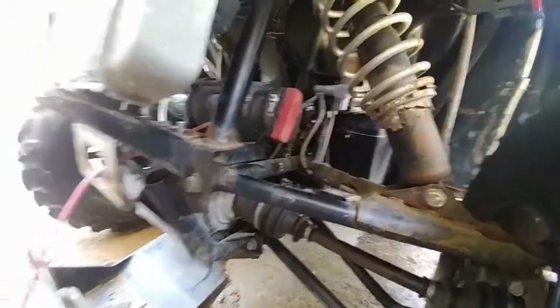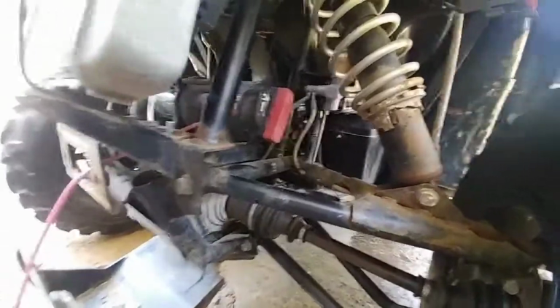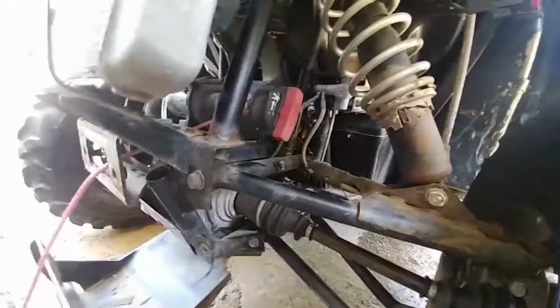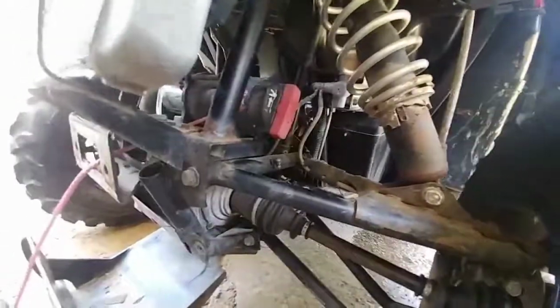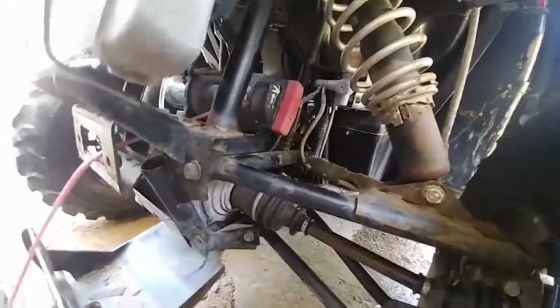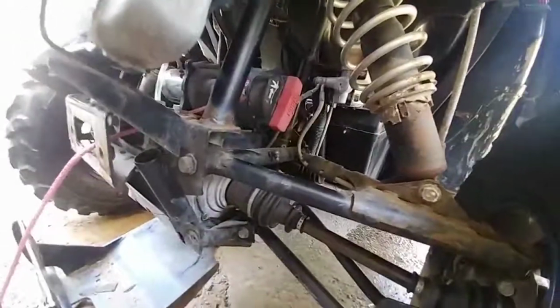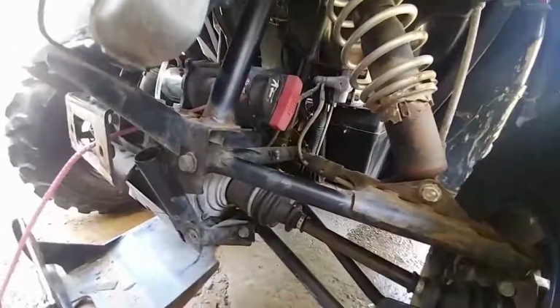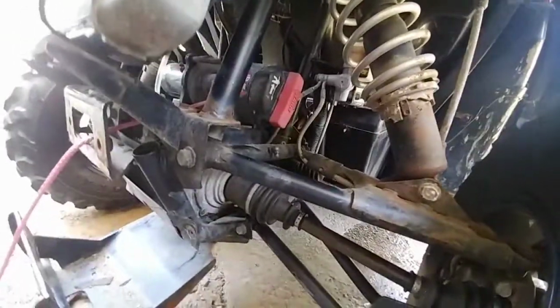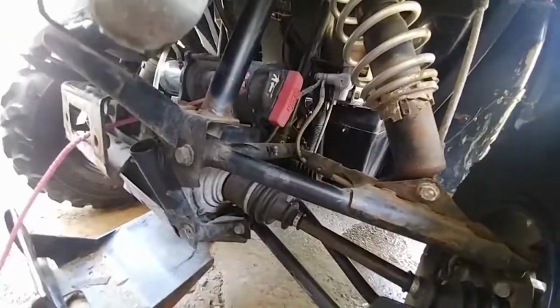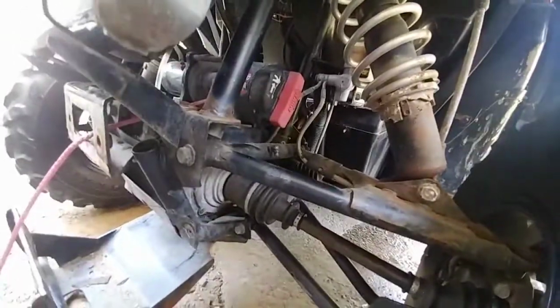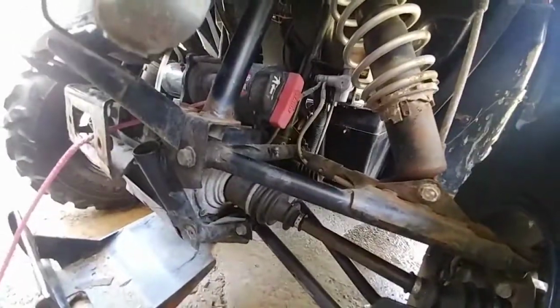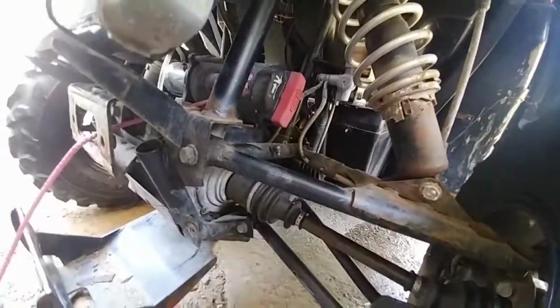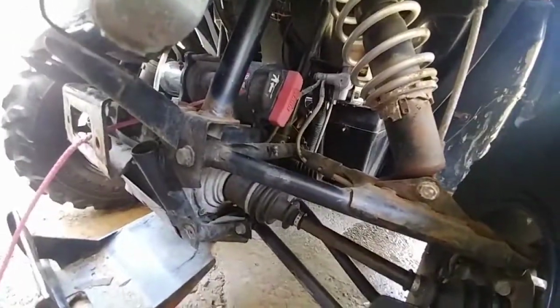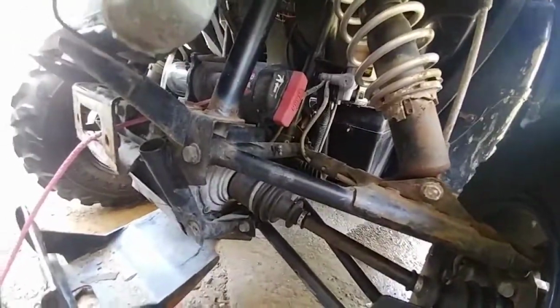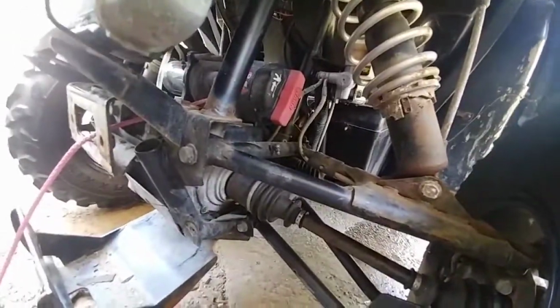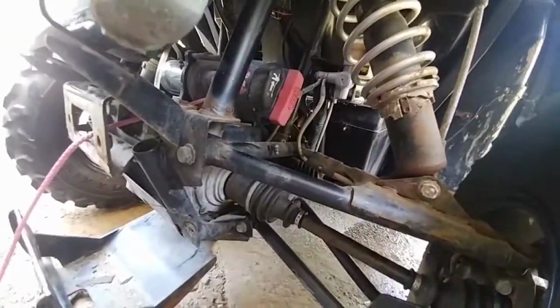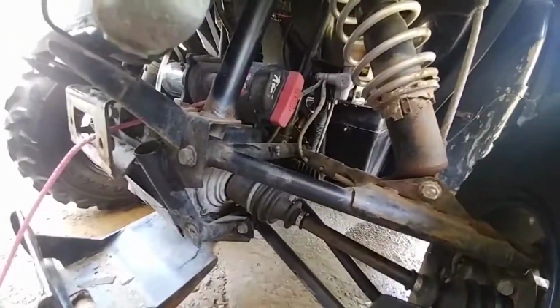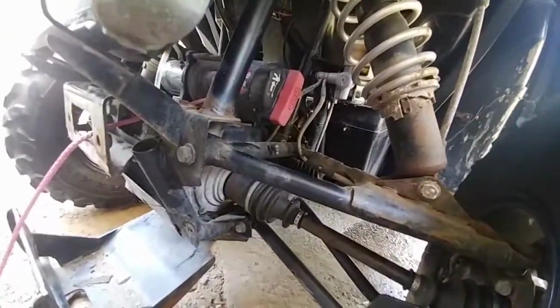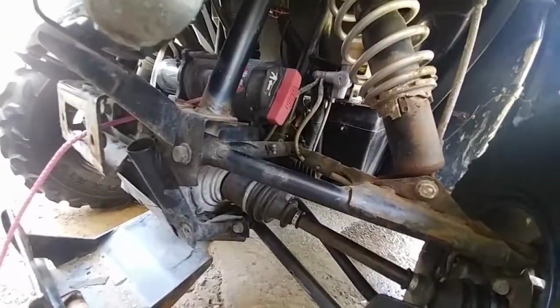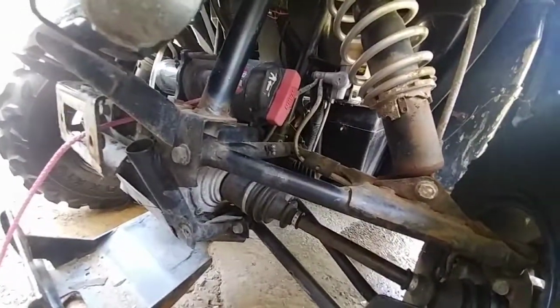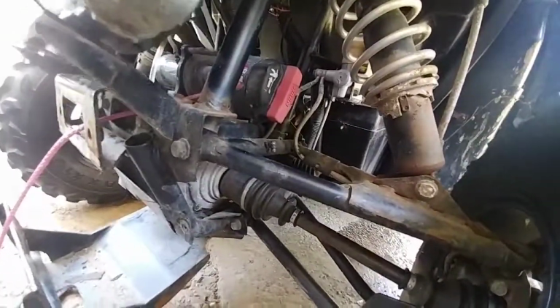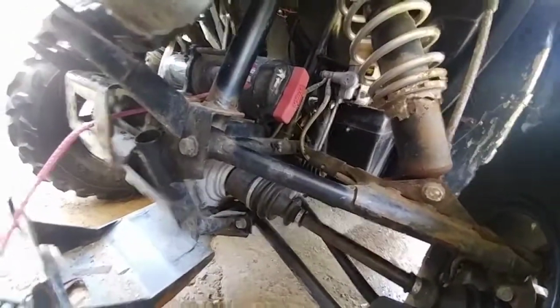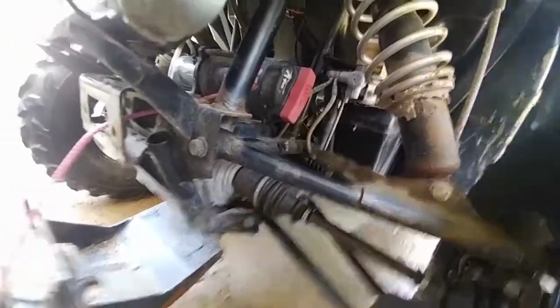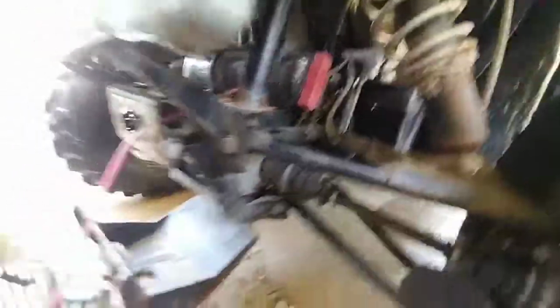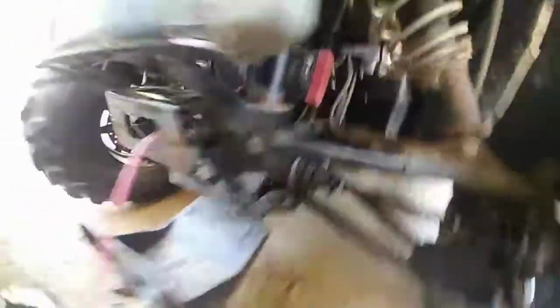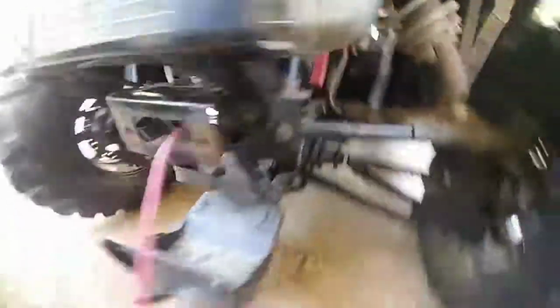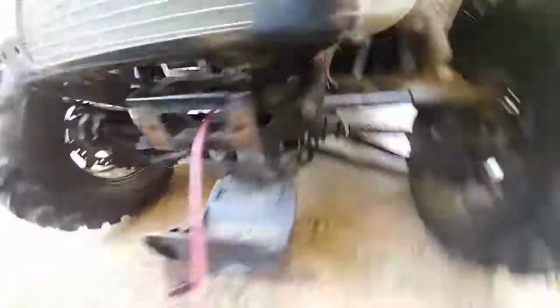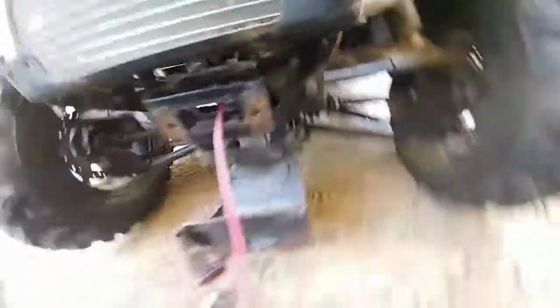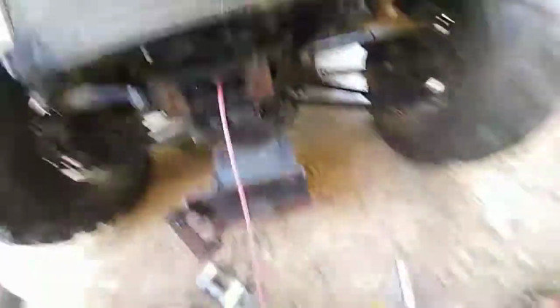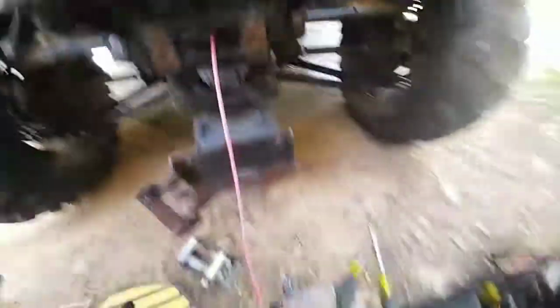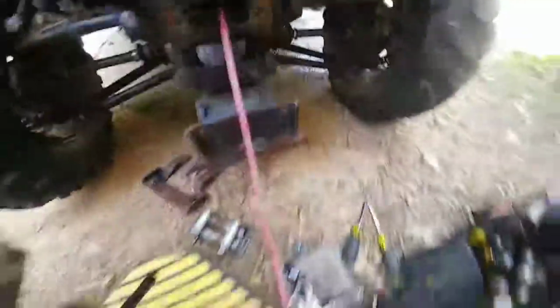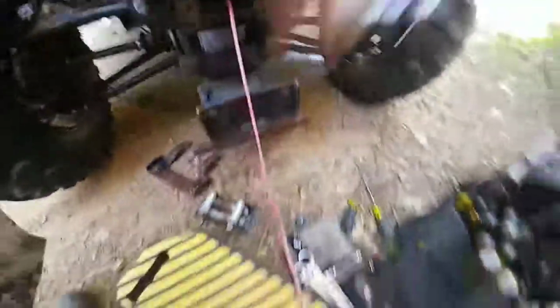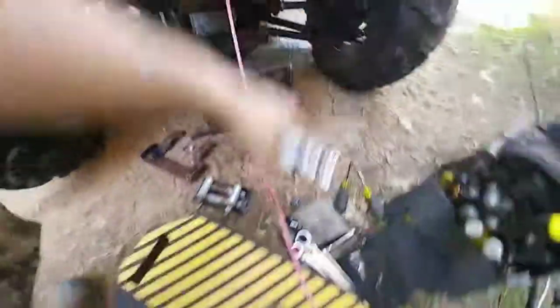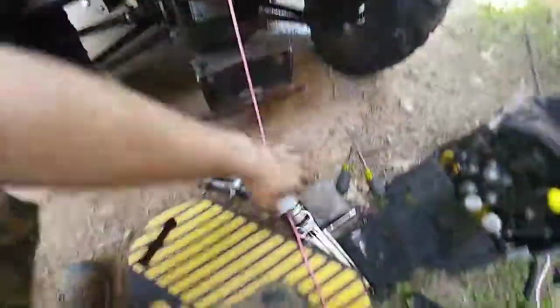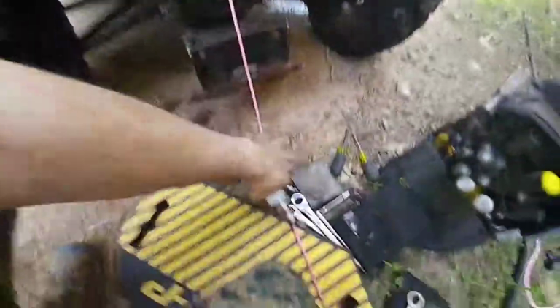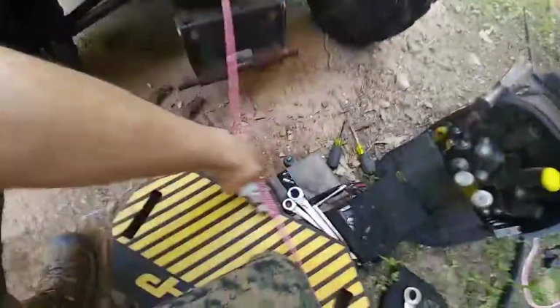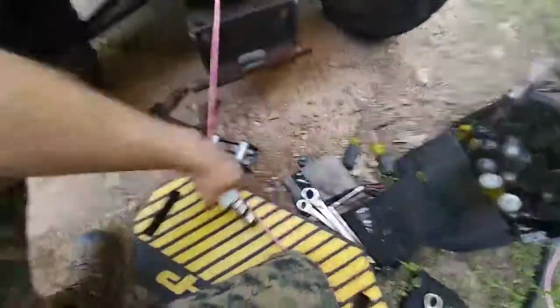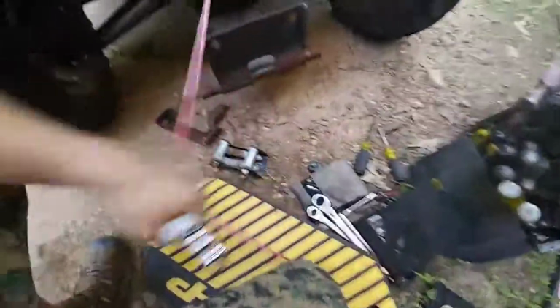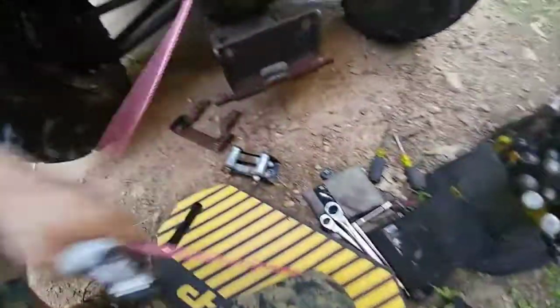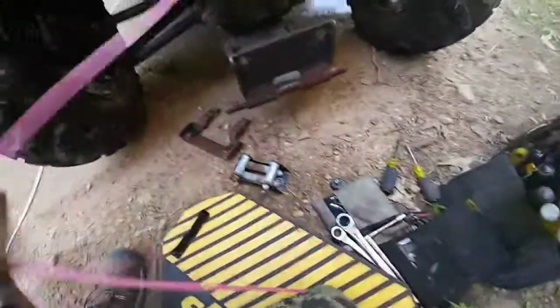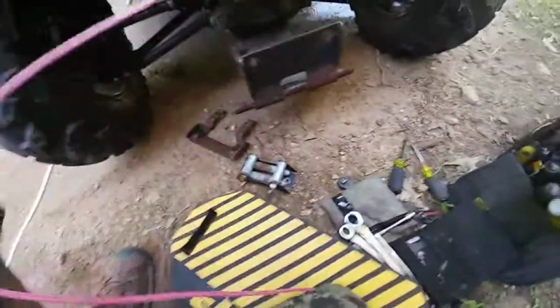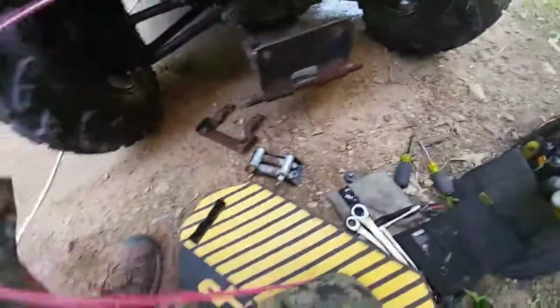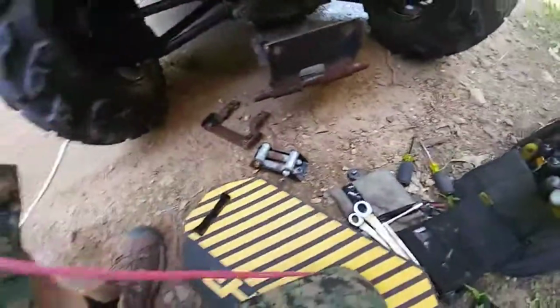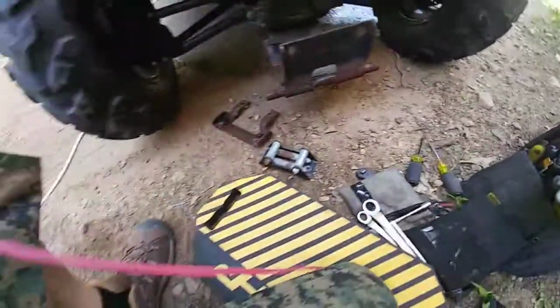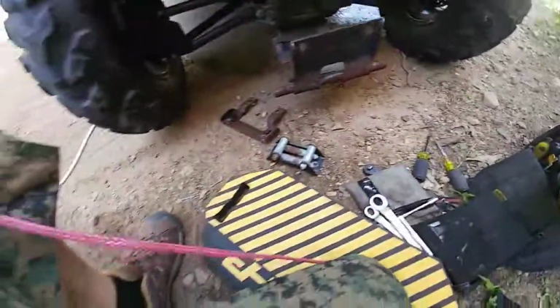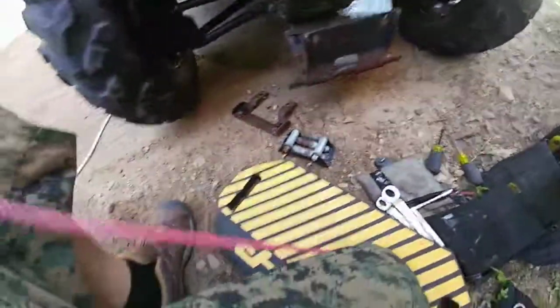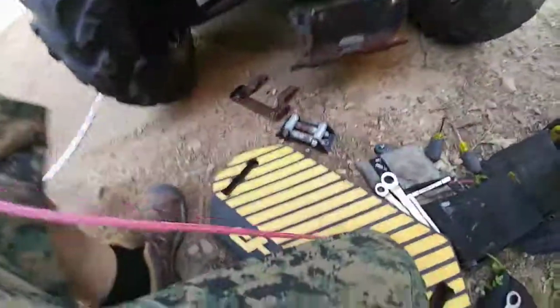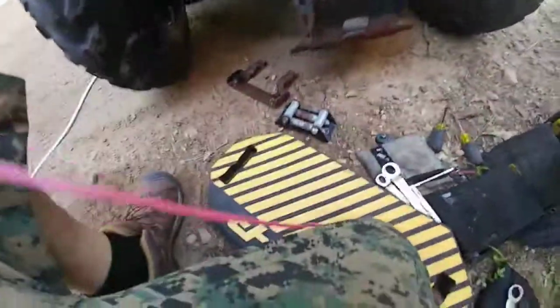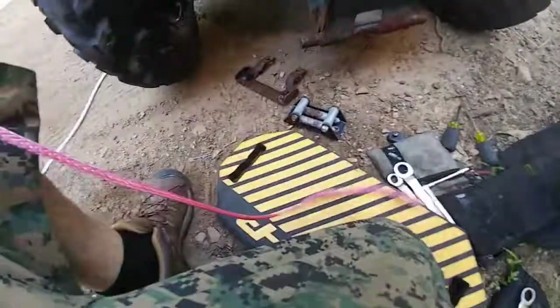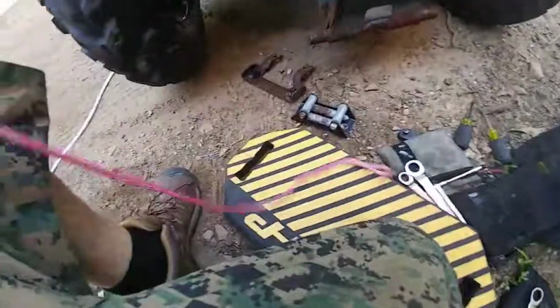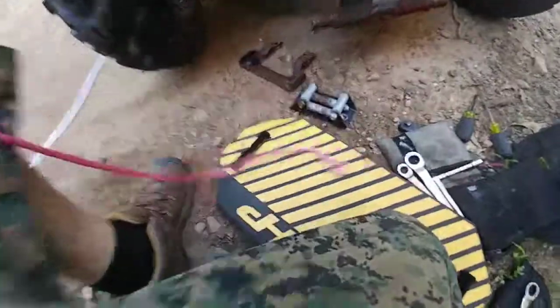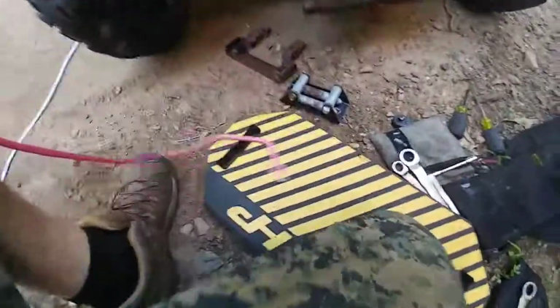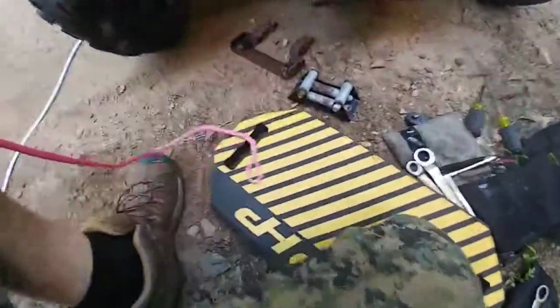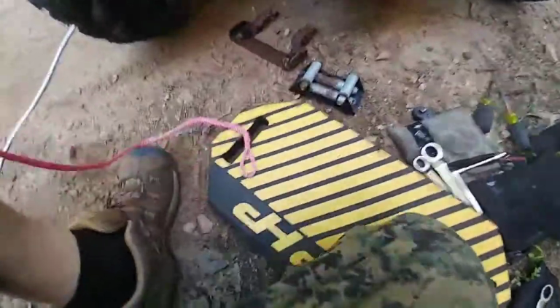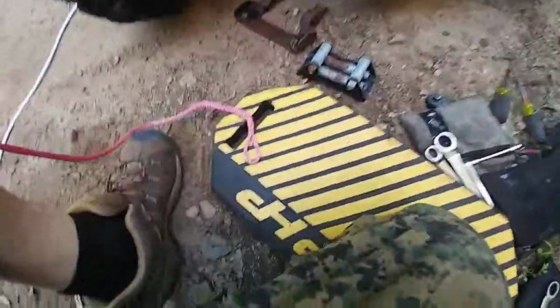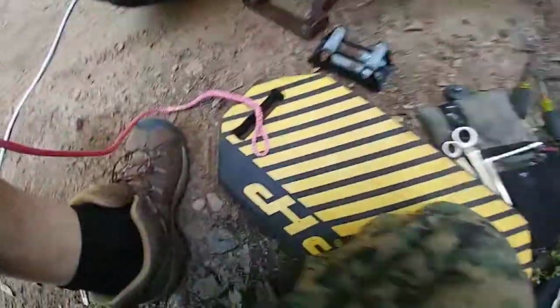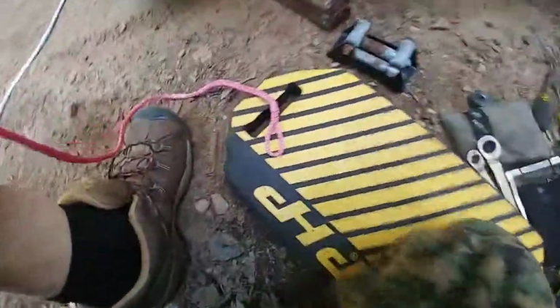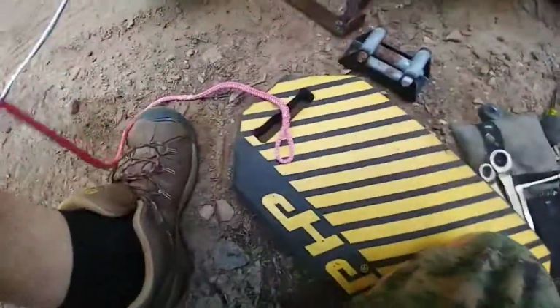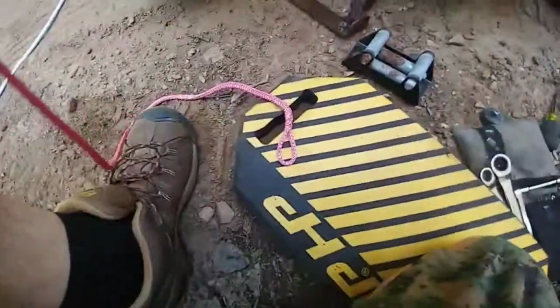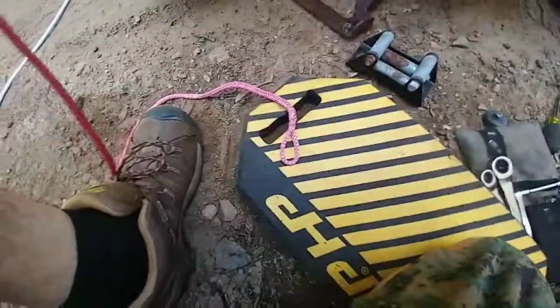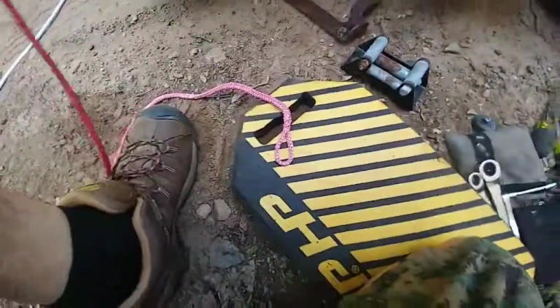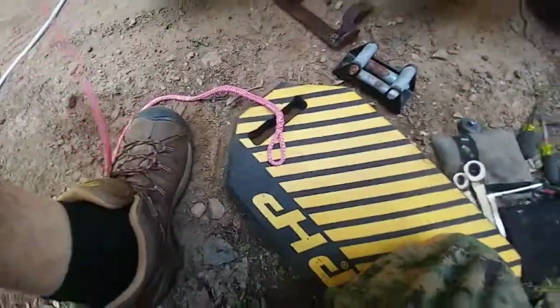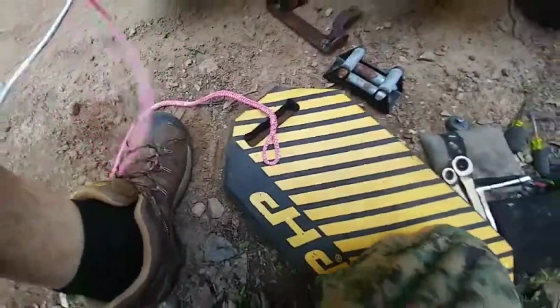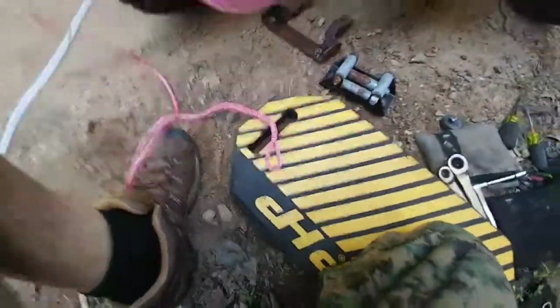But other than that, this is how it's done. I got it through — here's the new one in. This is the new one here, and it's already got the loop on the end.